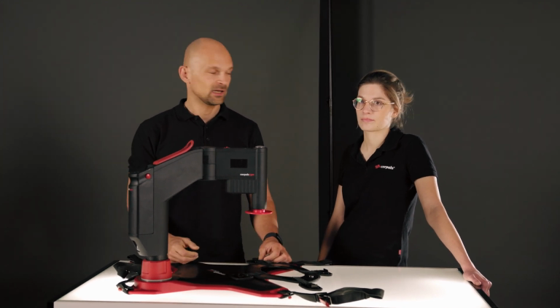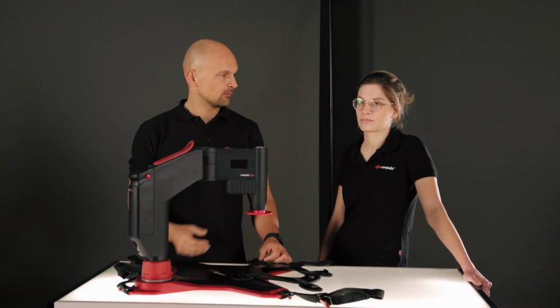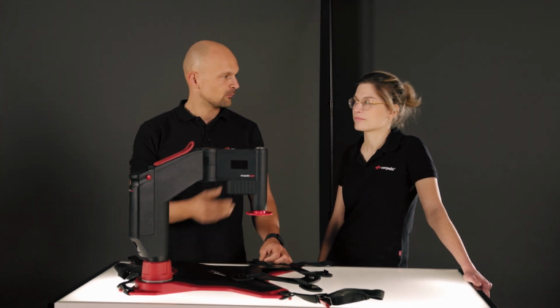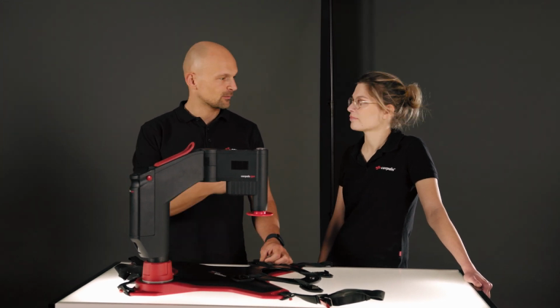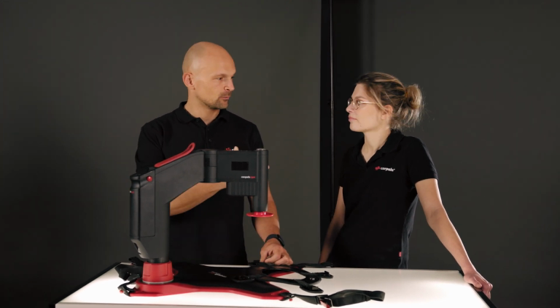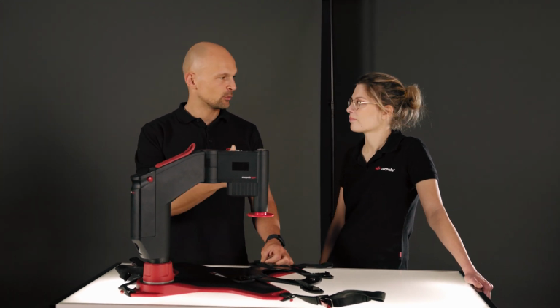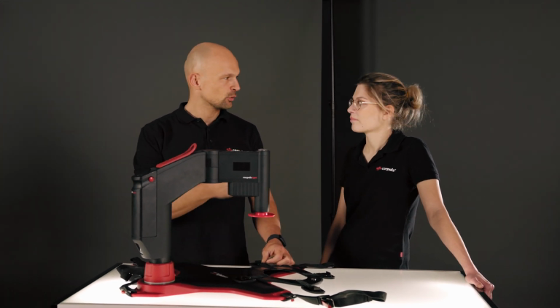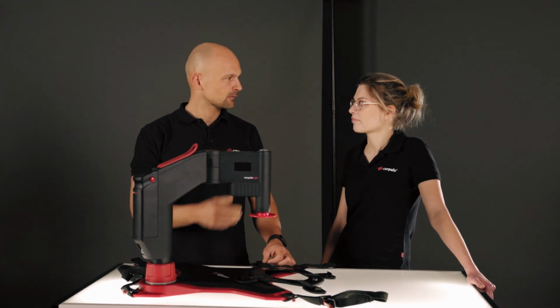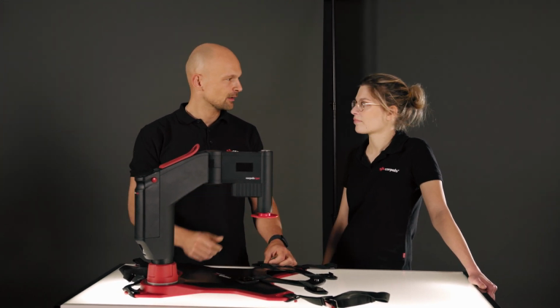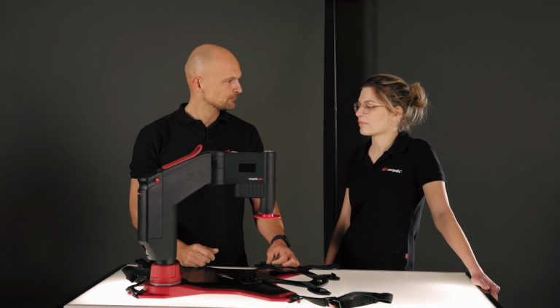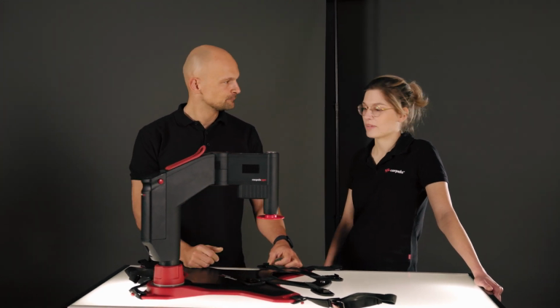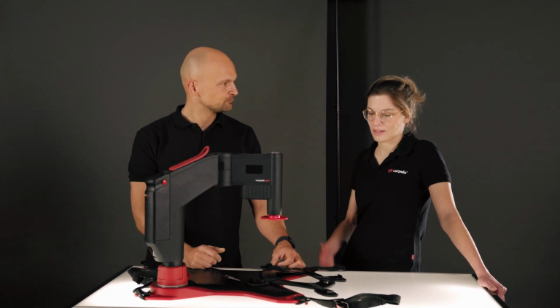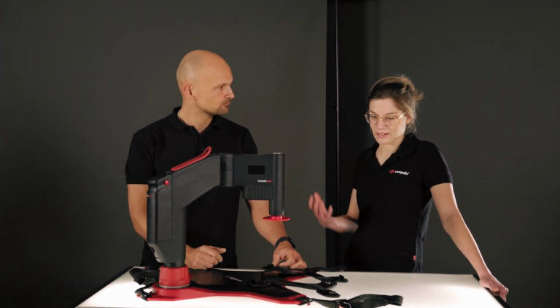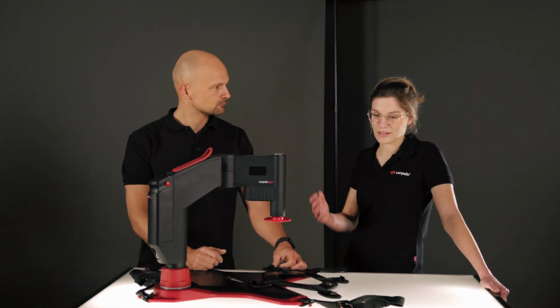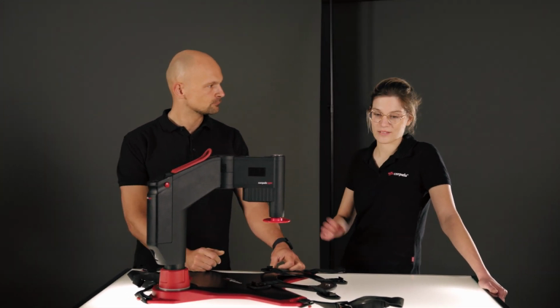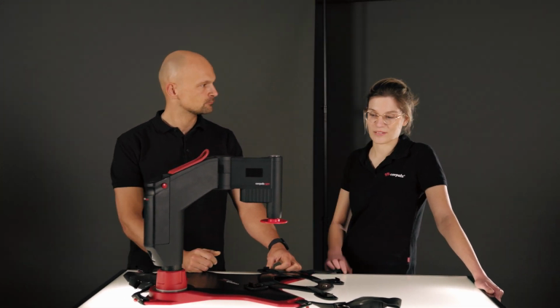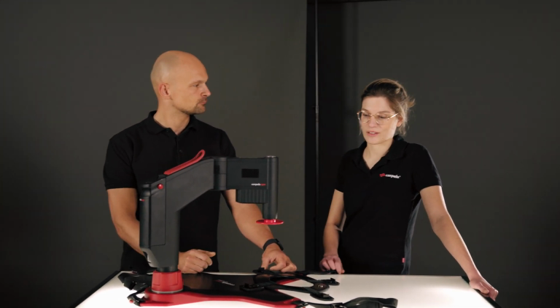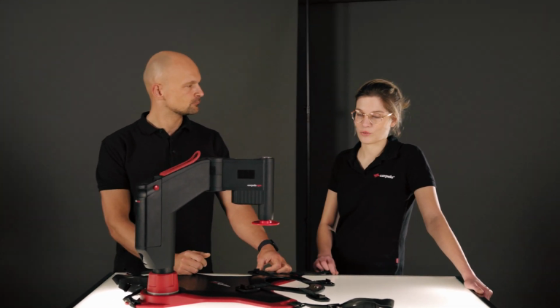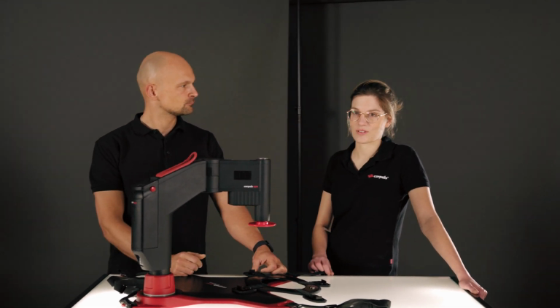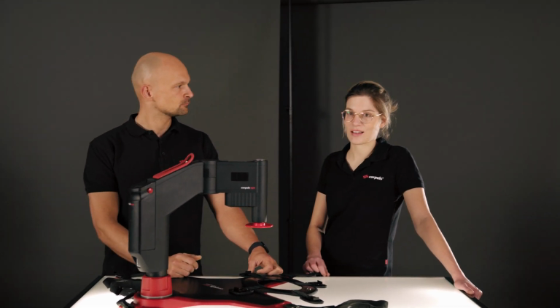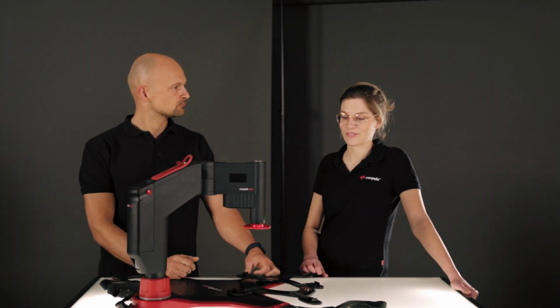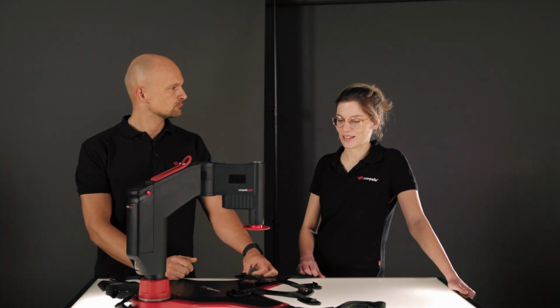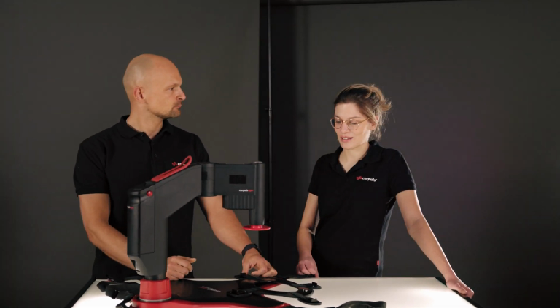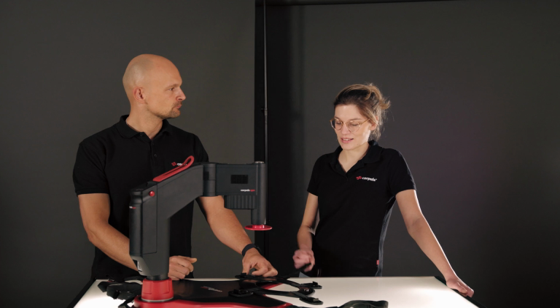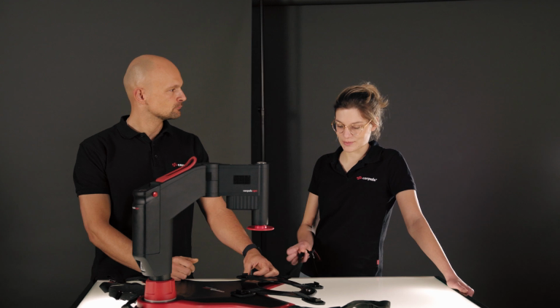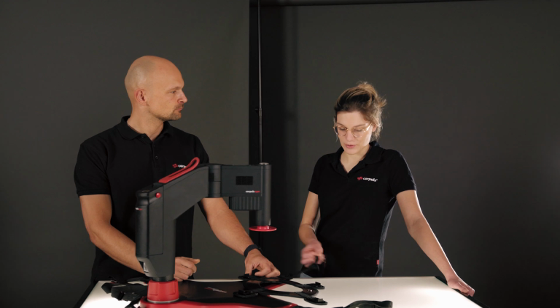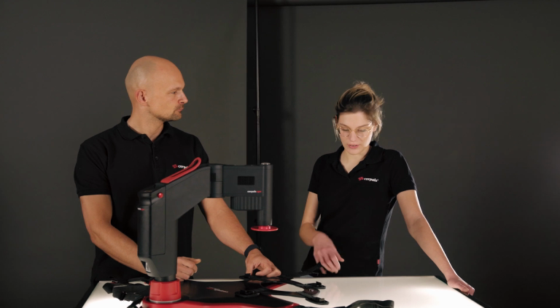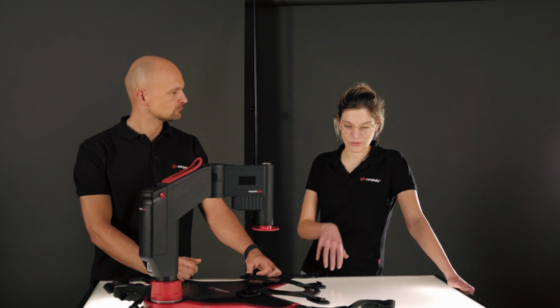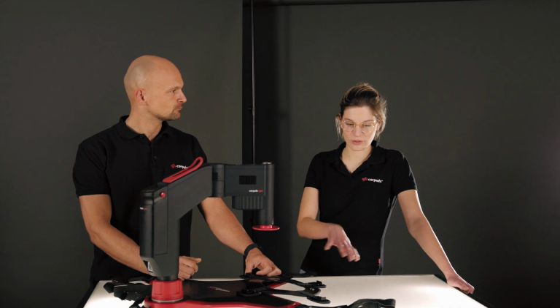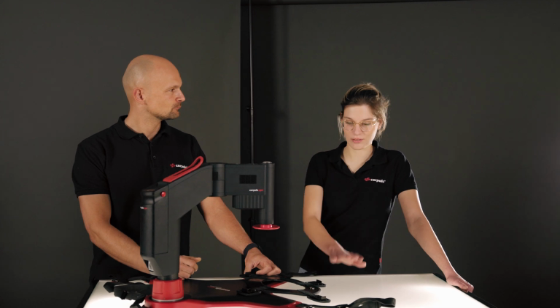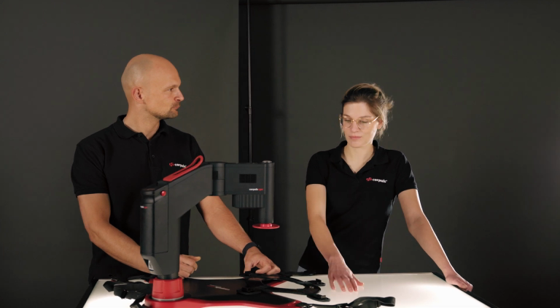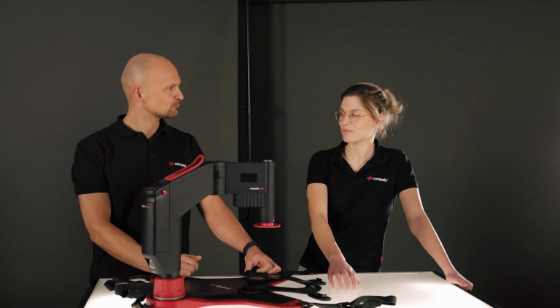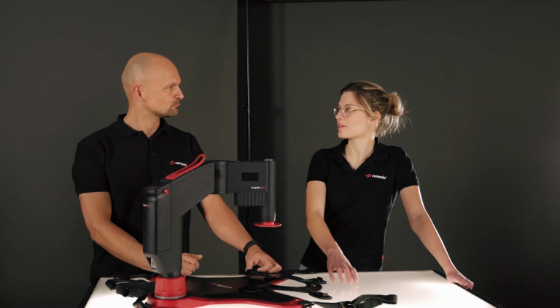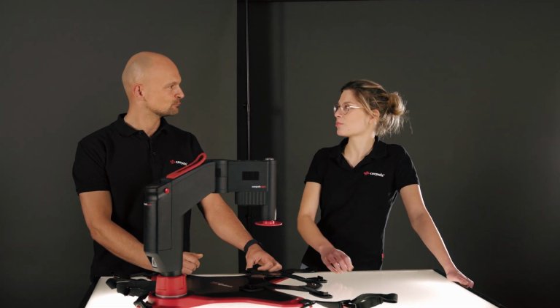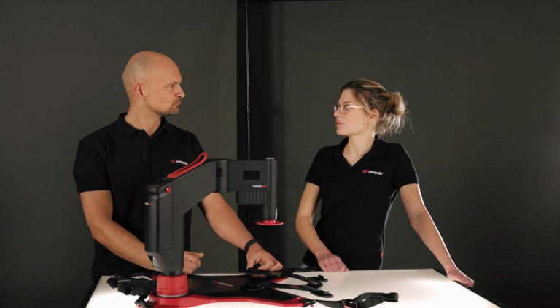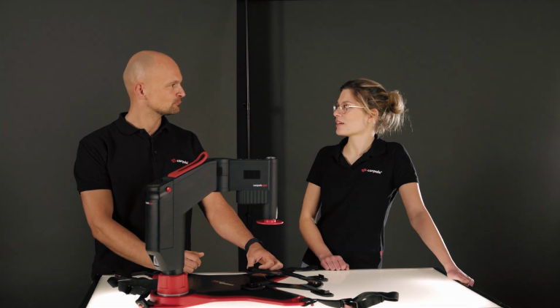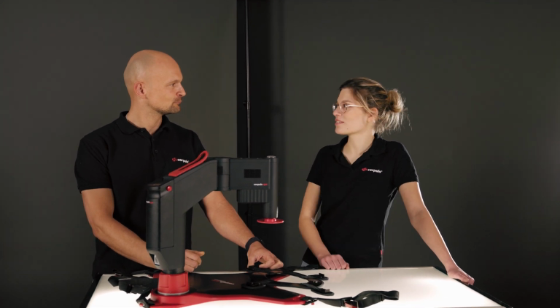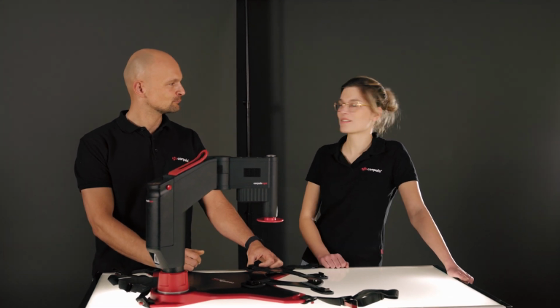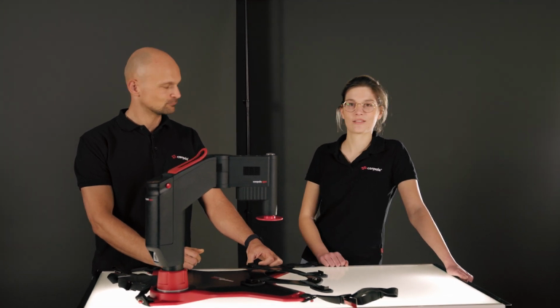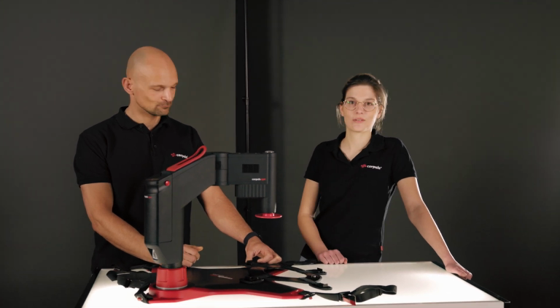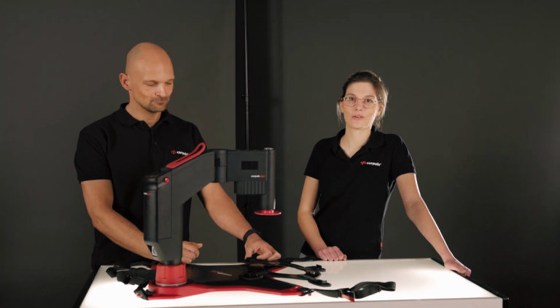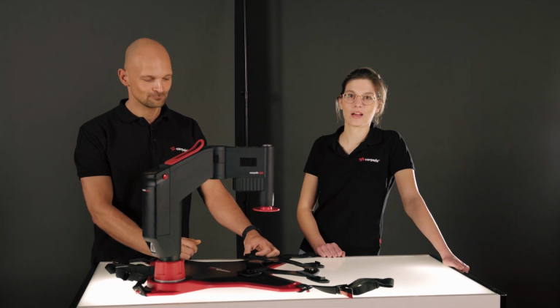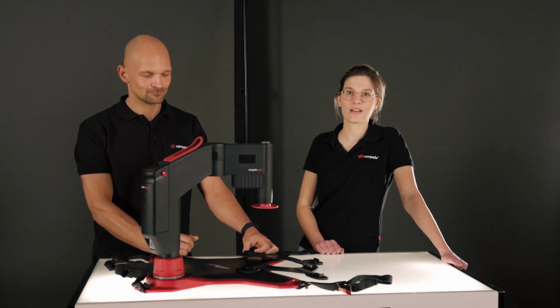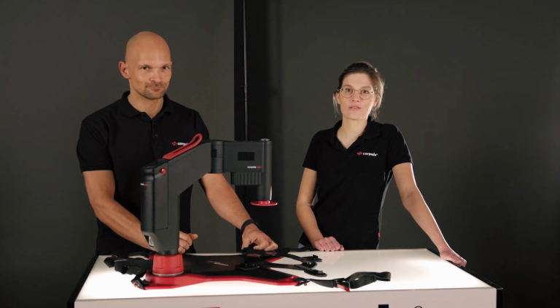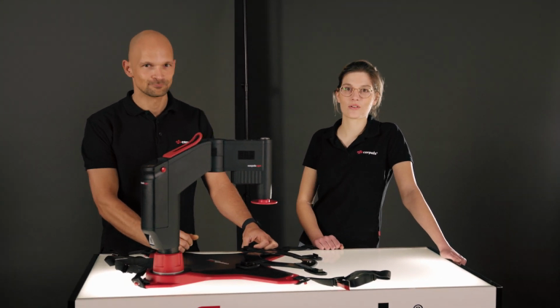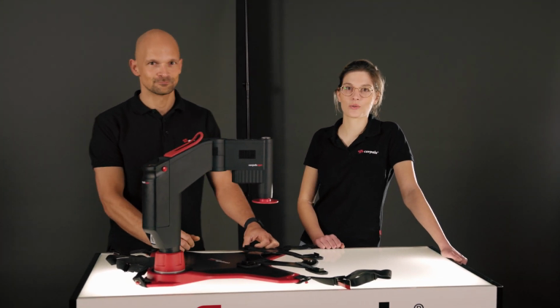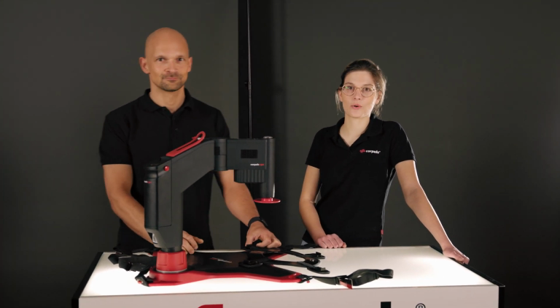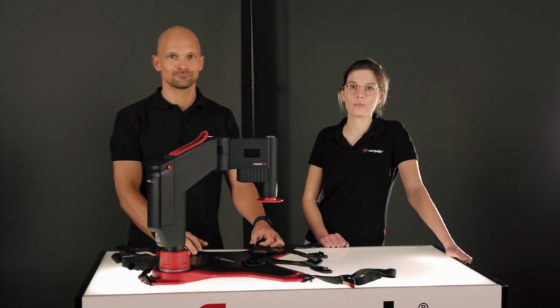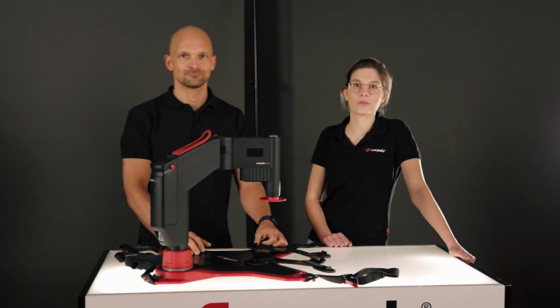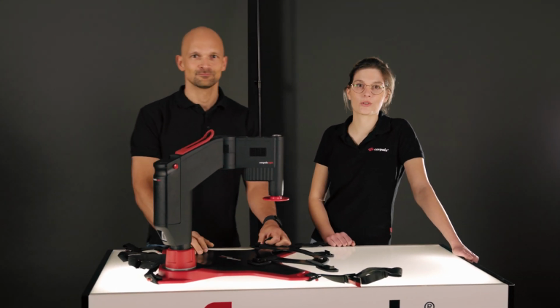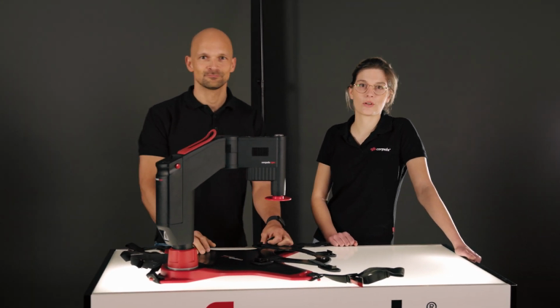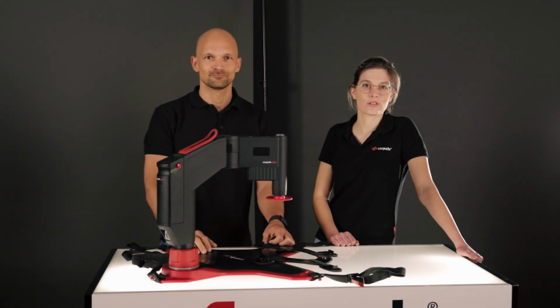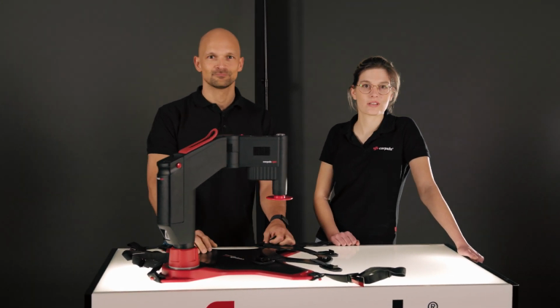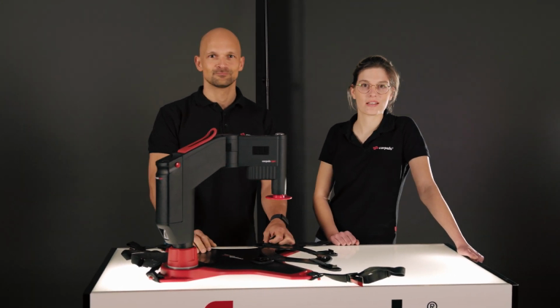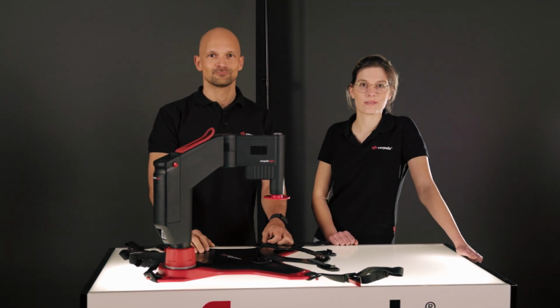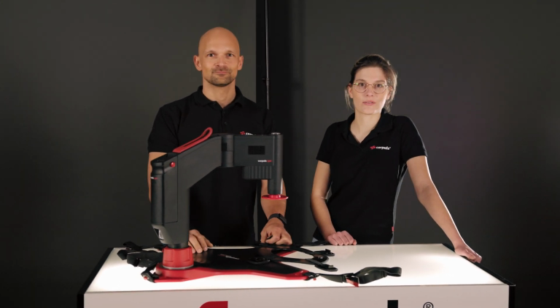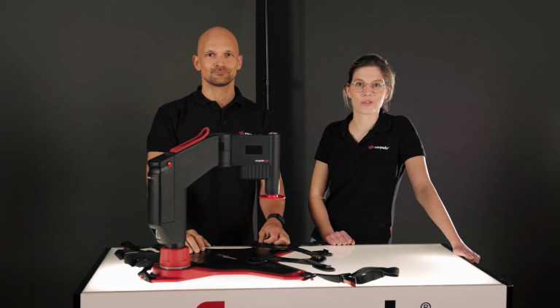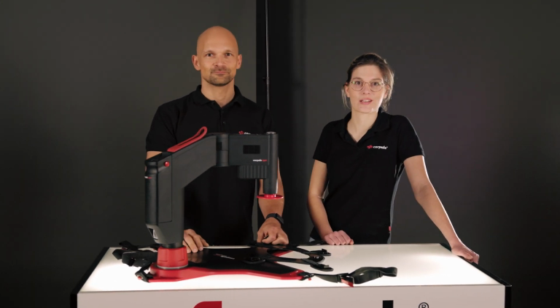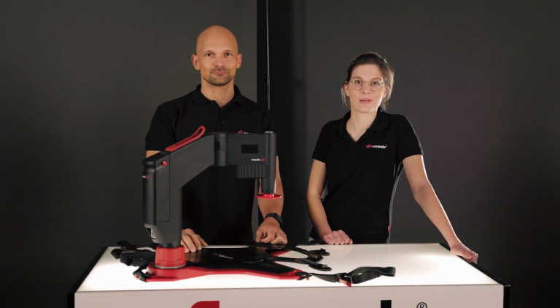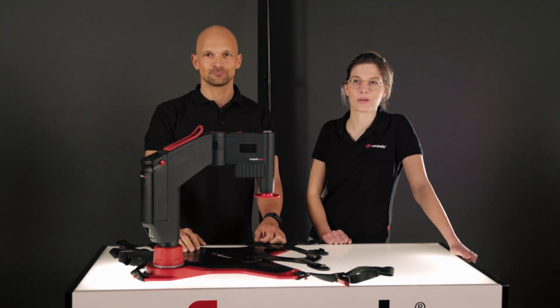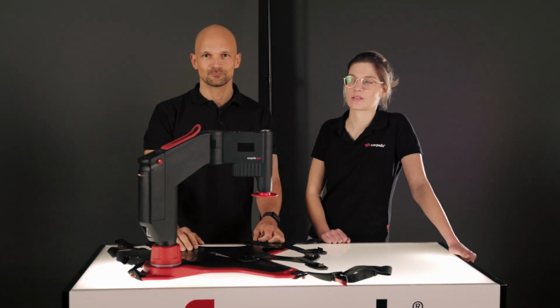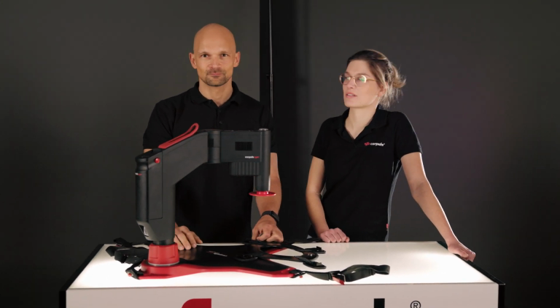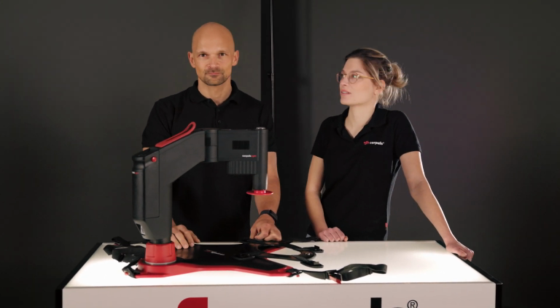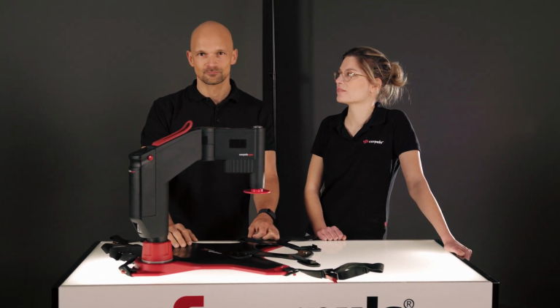Let's get off the podium and over to the mannequin to take a look at the whole thing in practice.